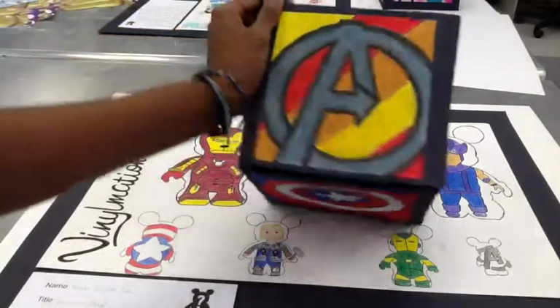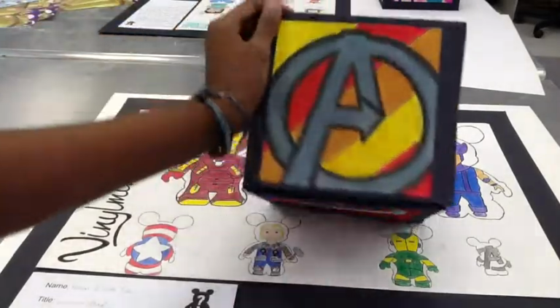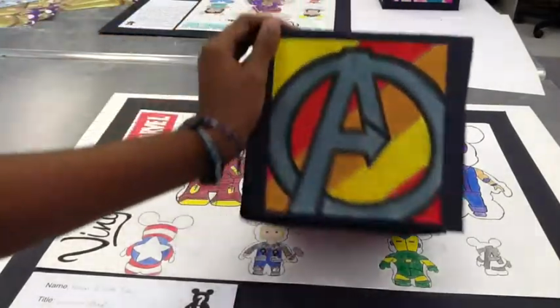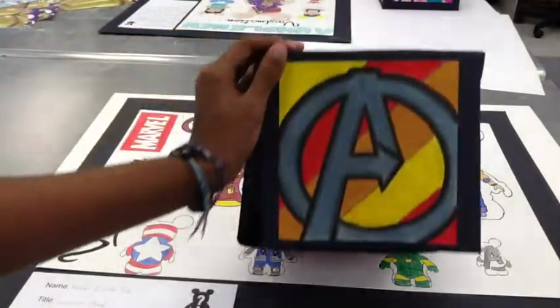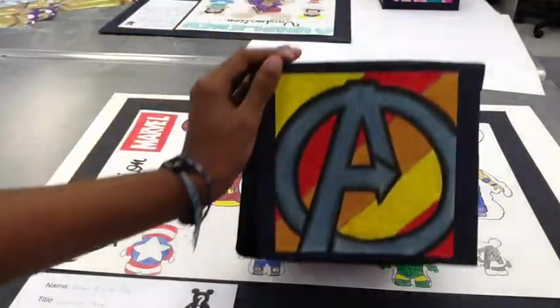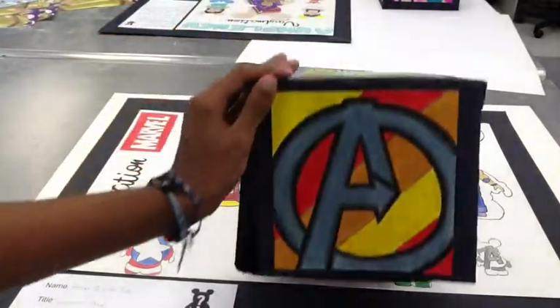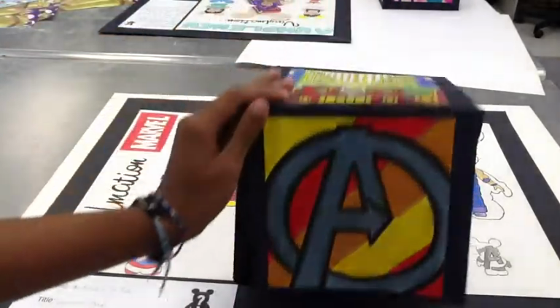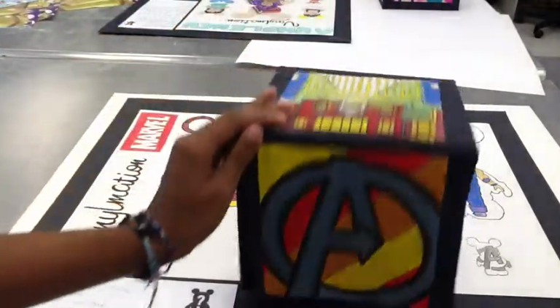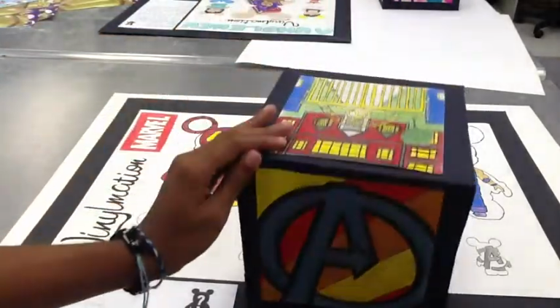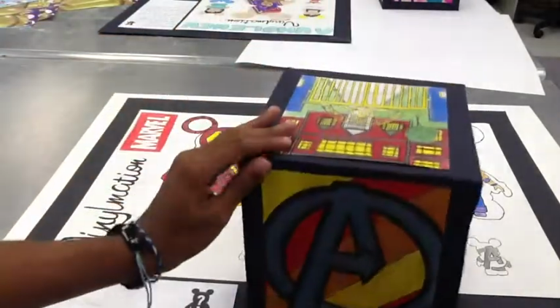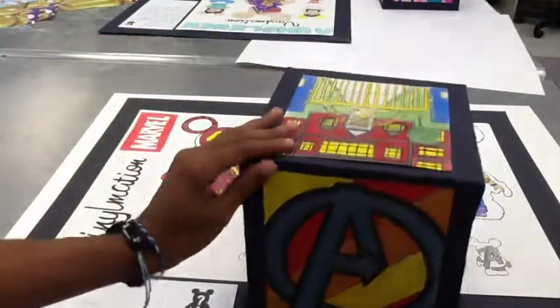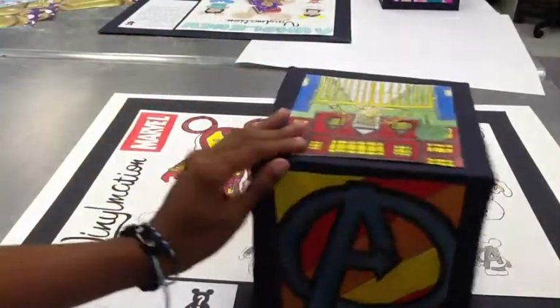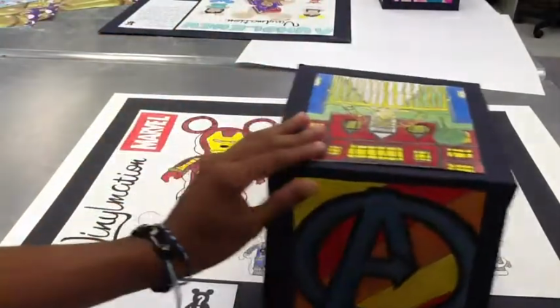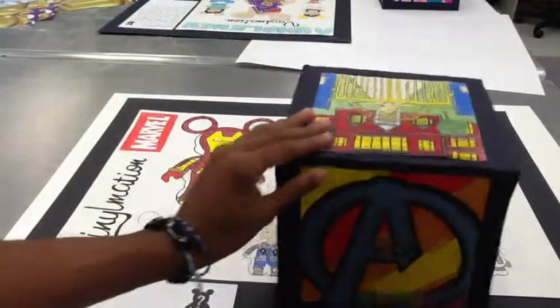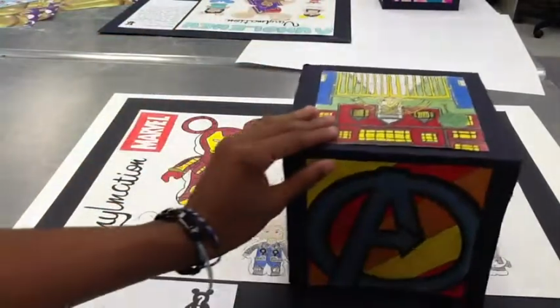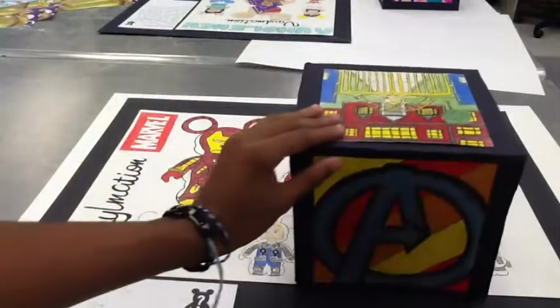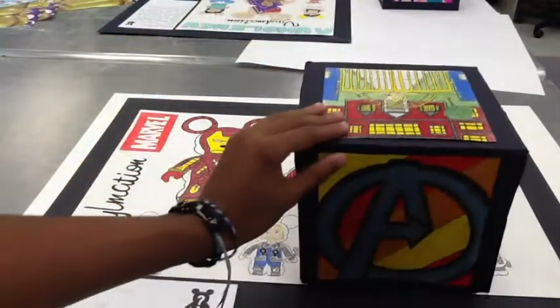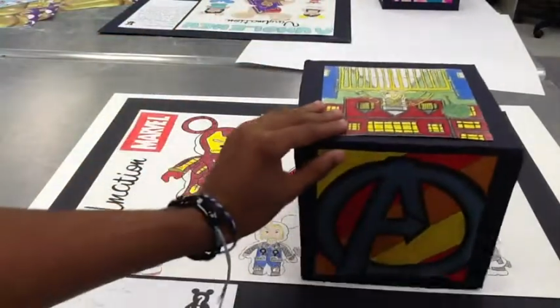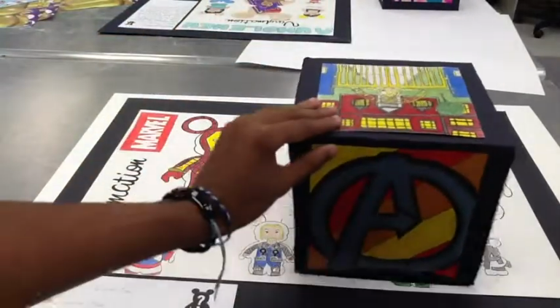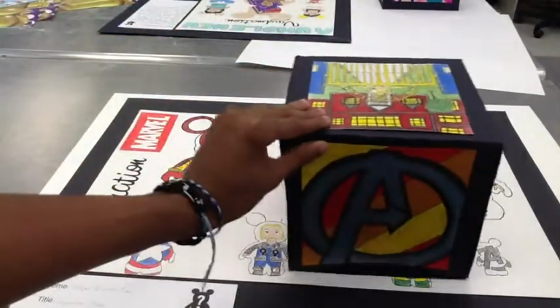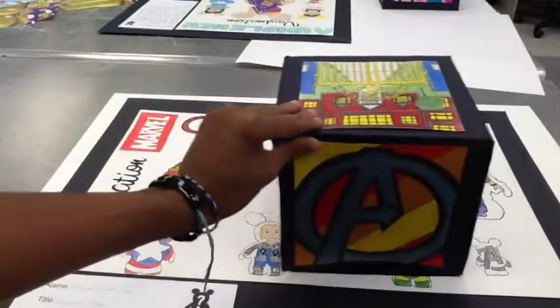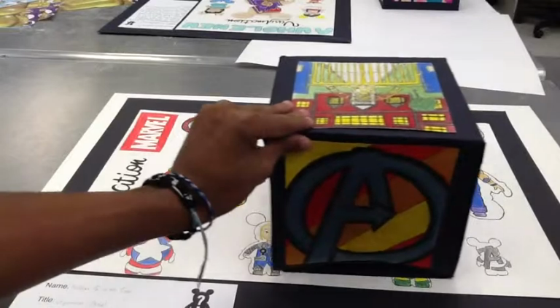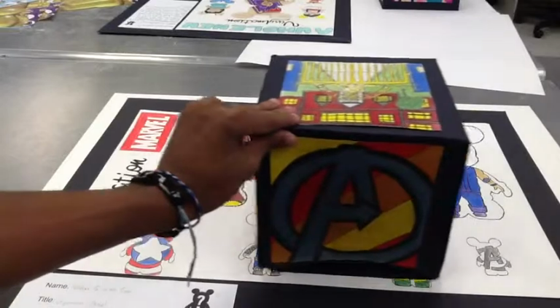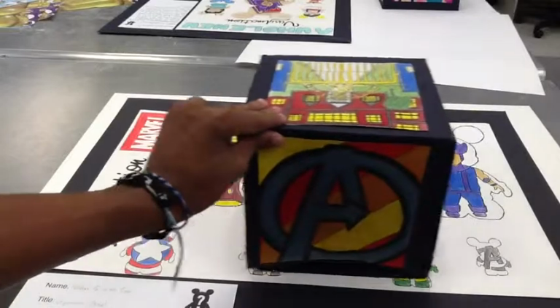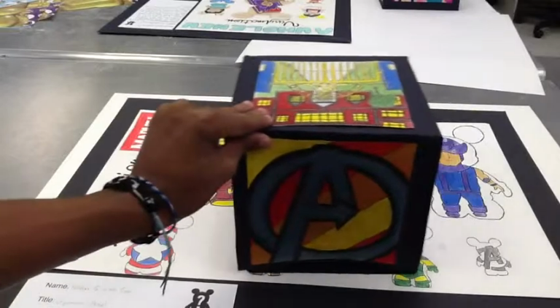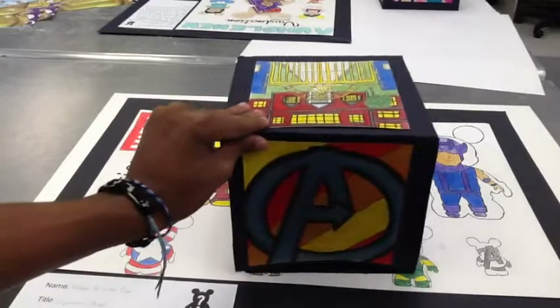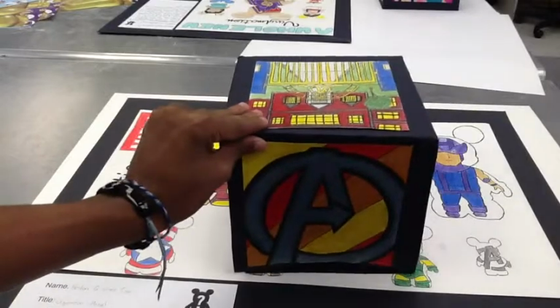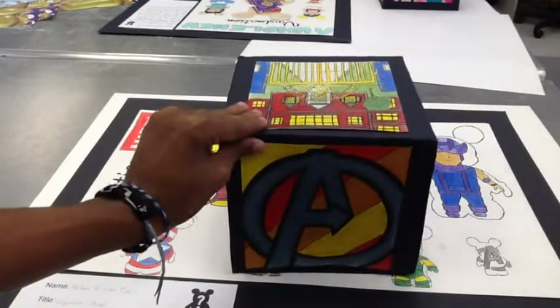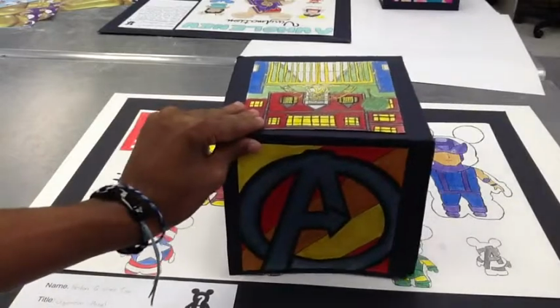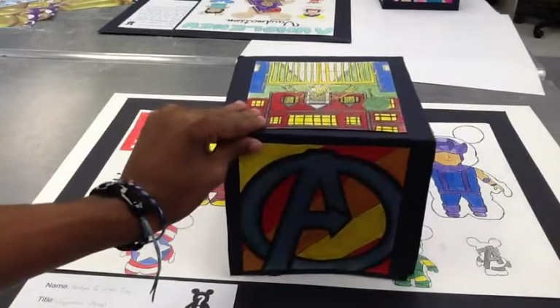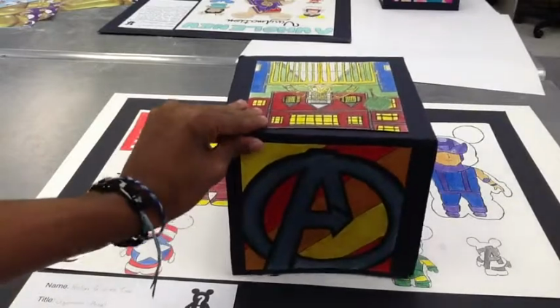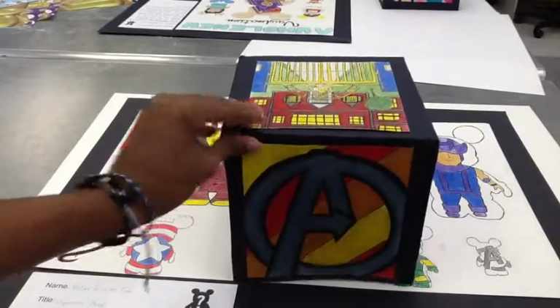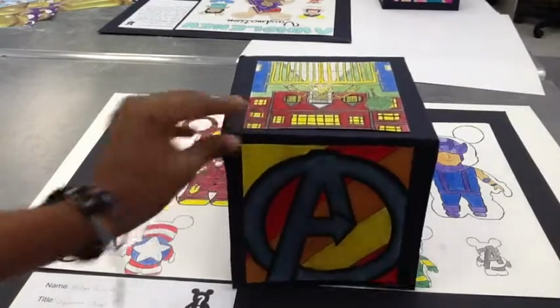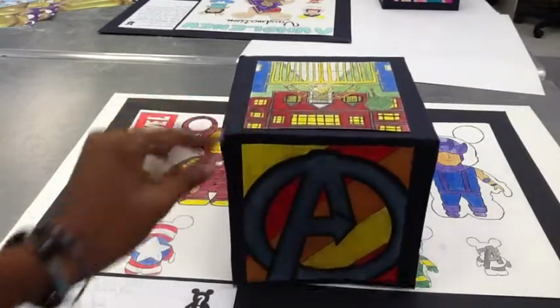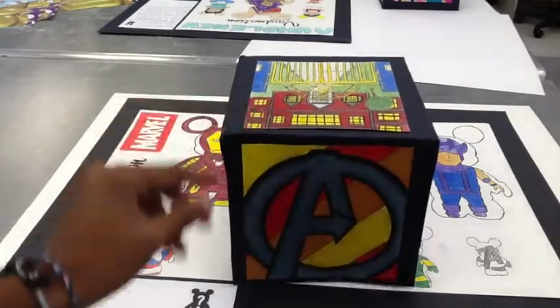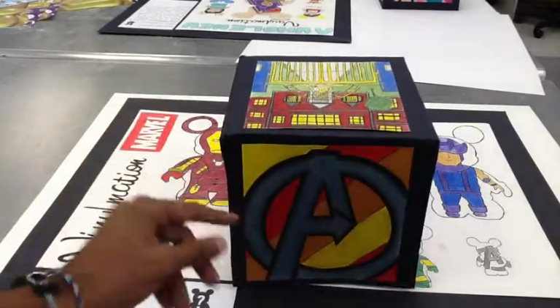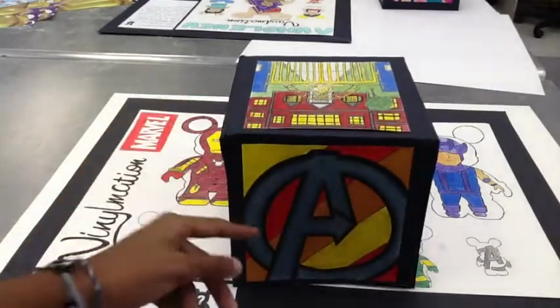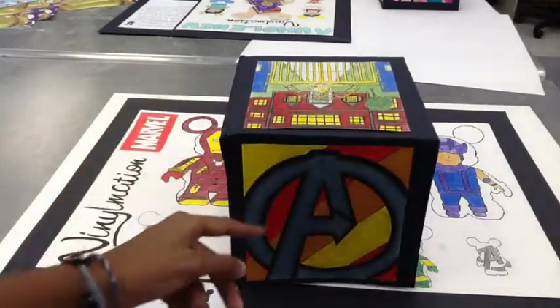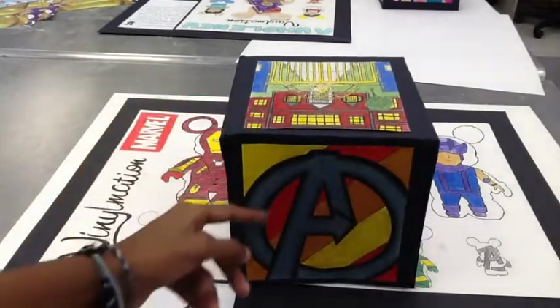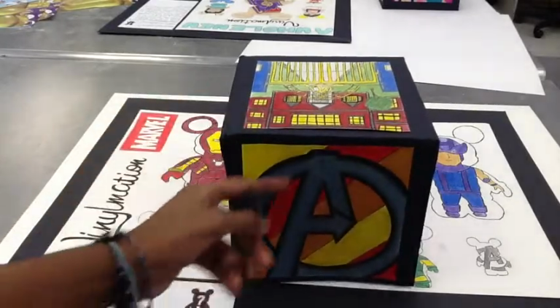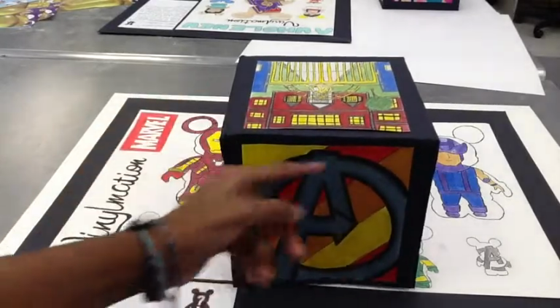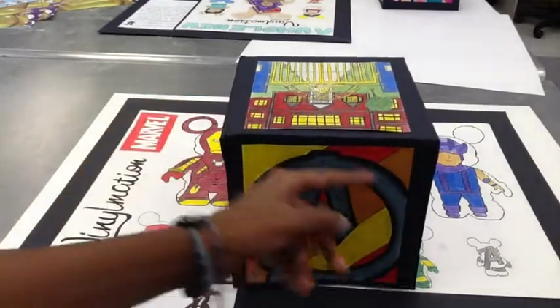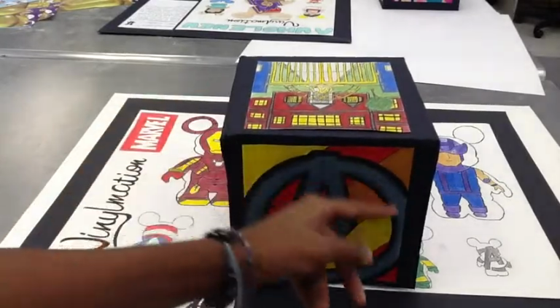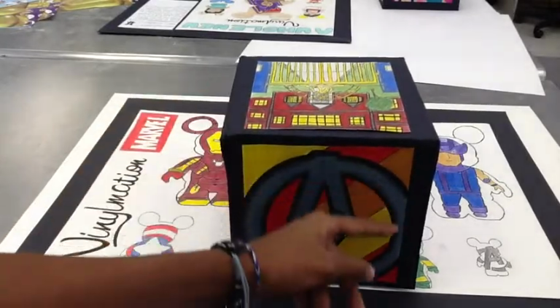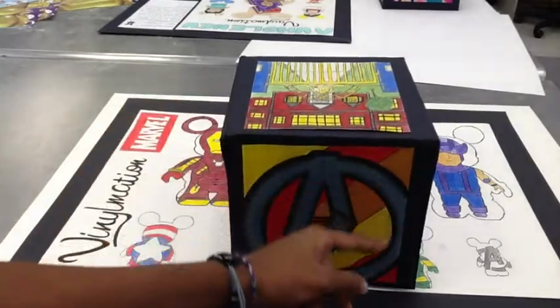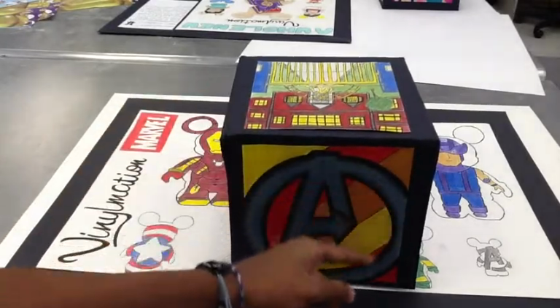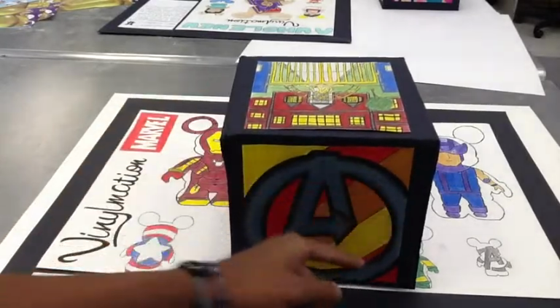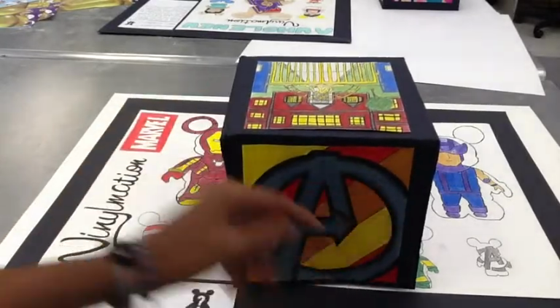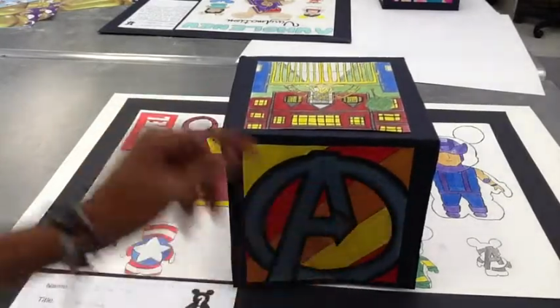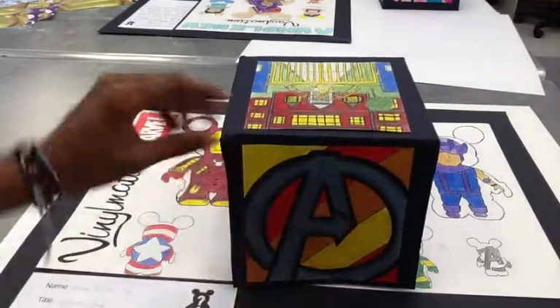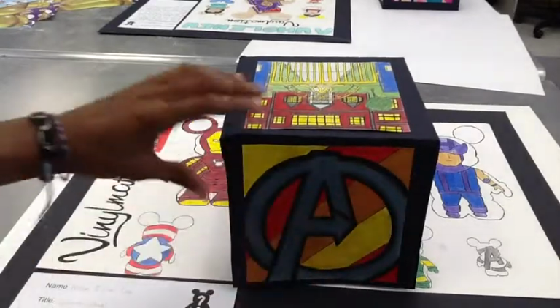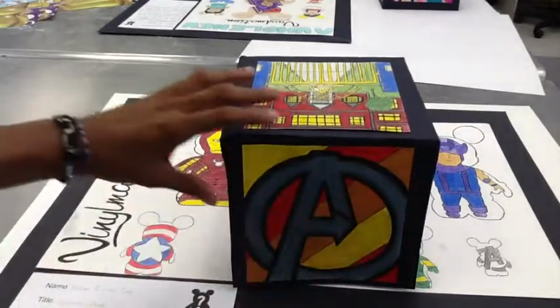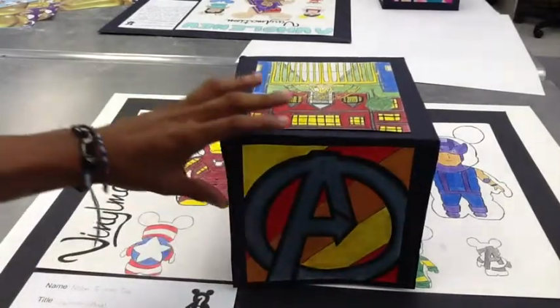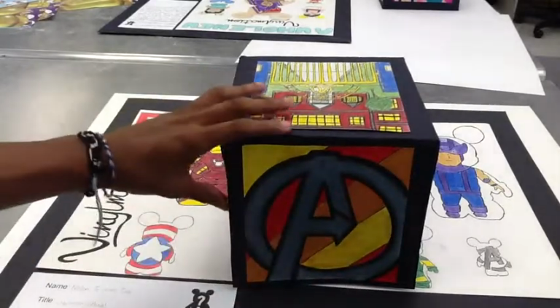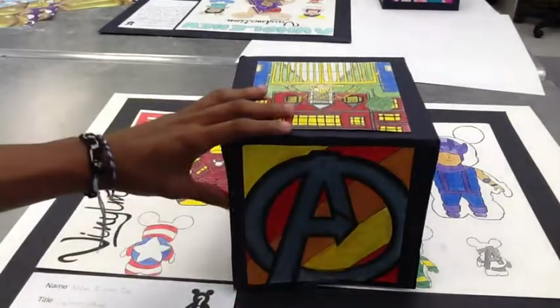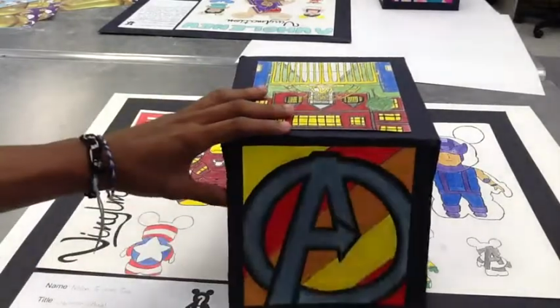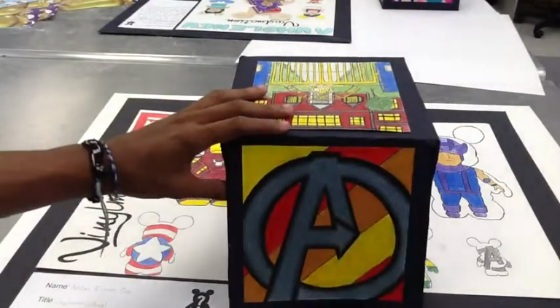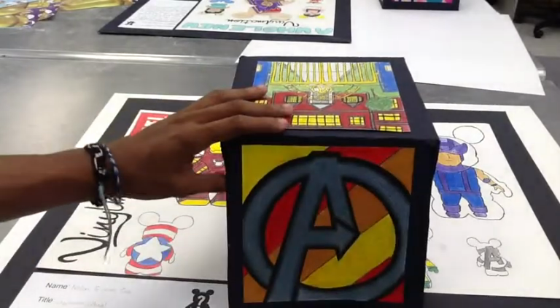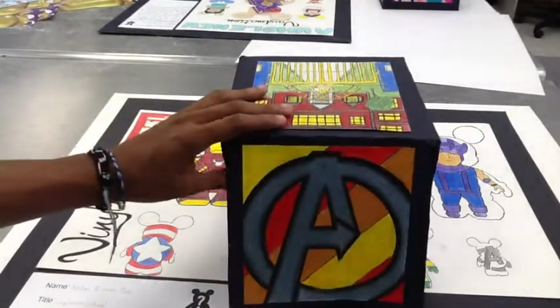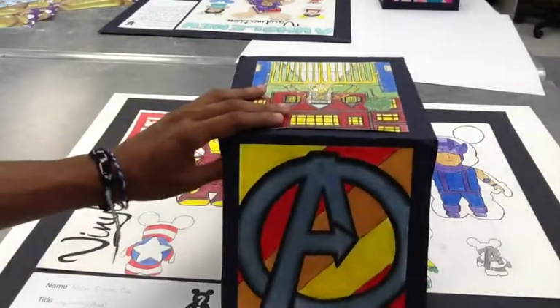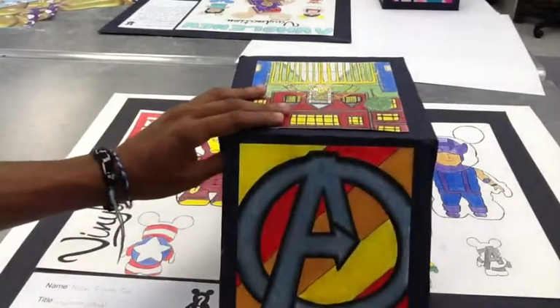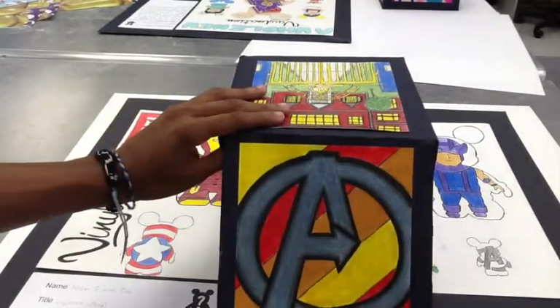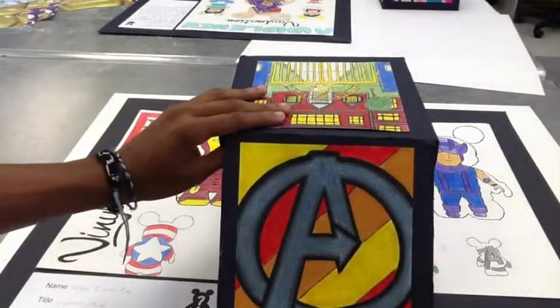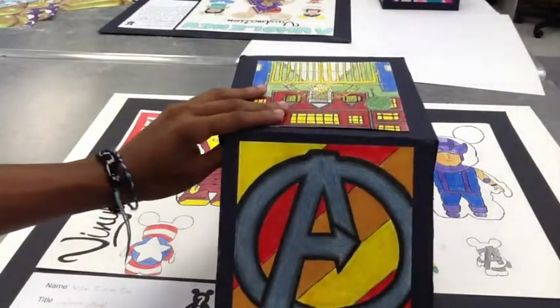On the top, I have the Avengers symbol and also the stripe pattern.